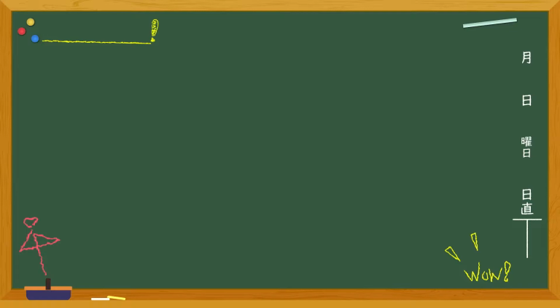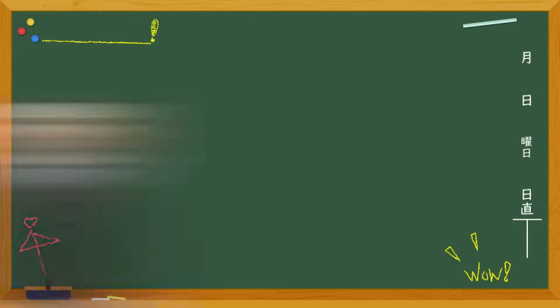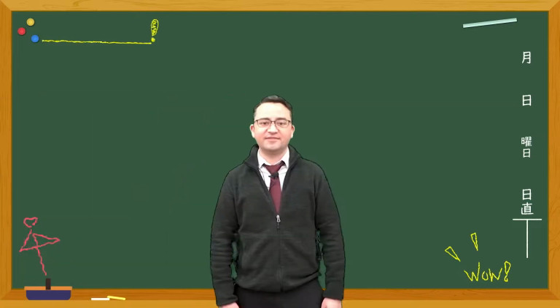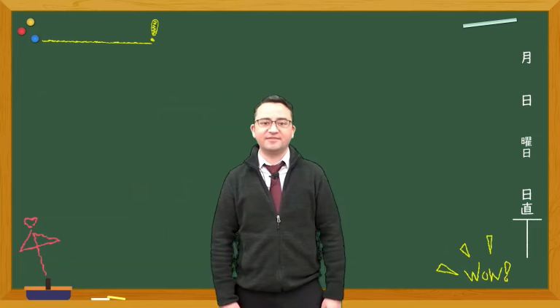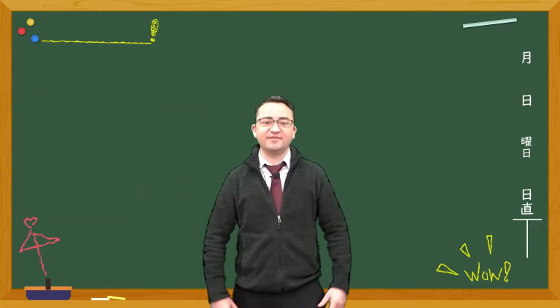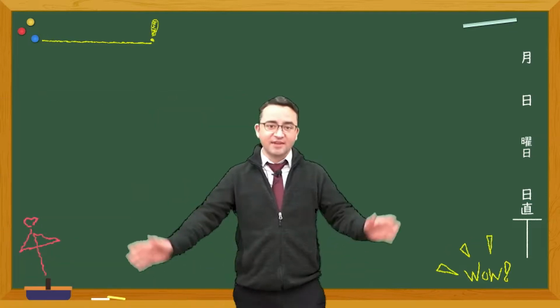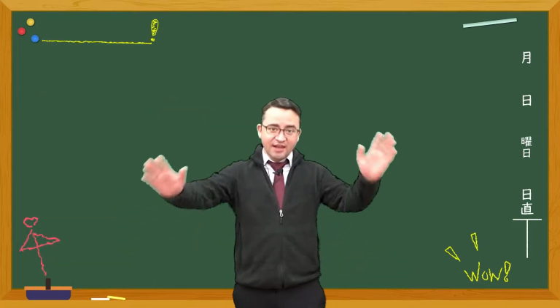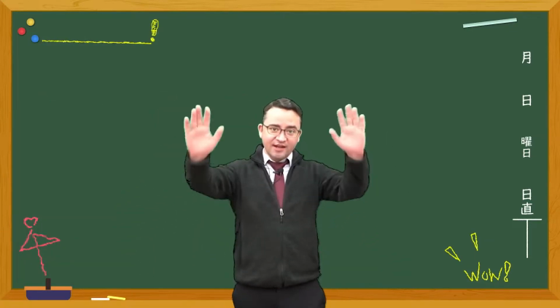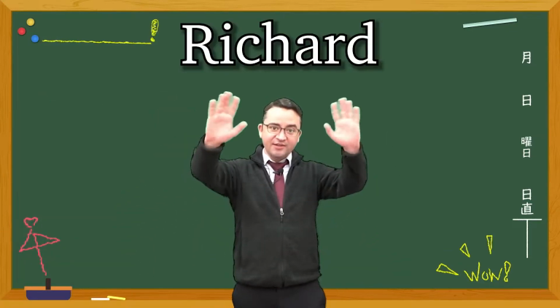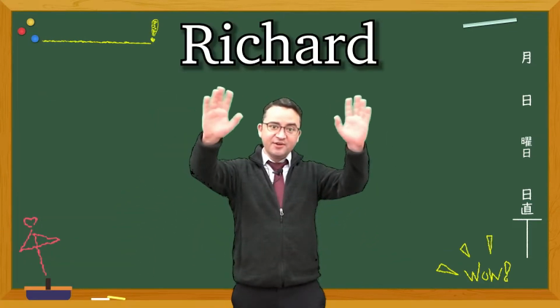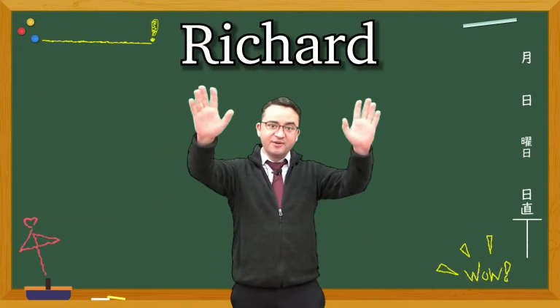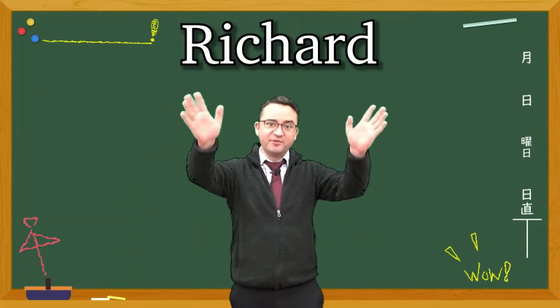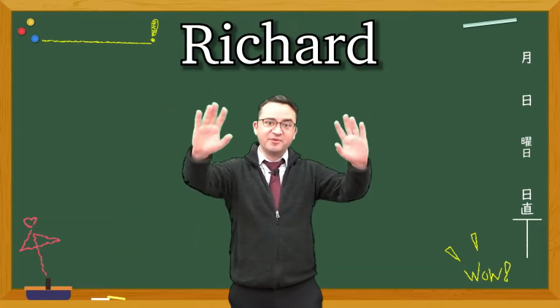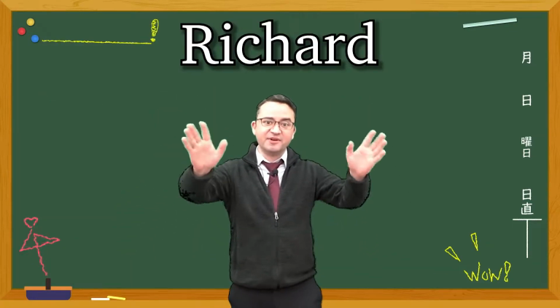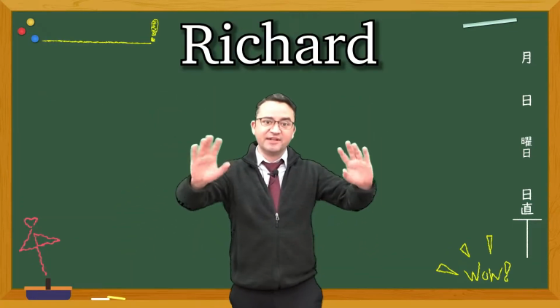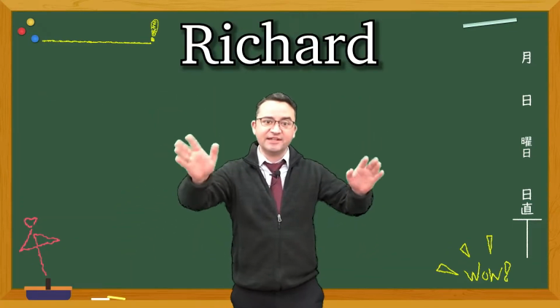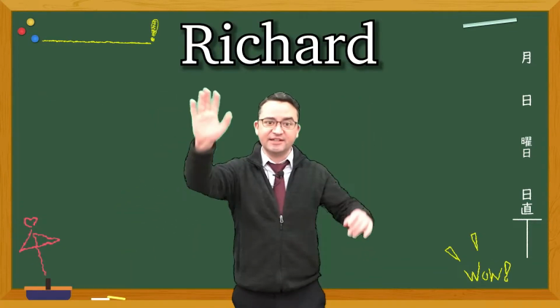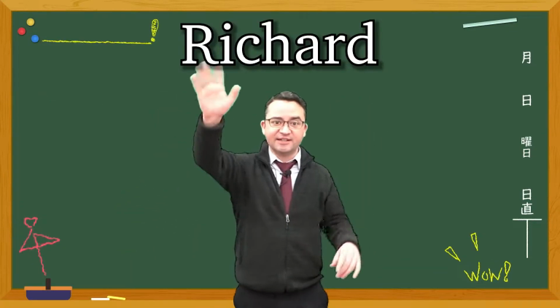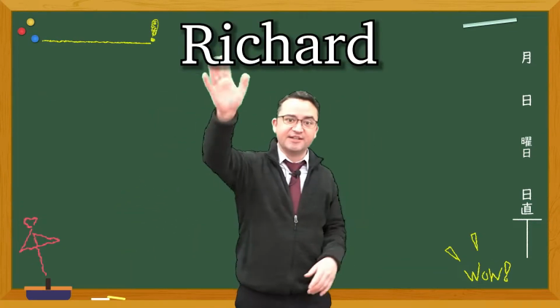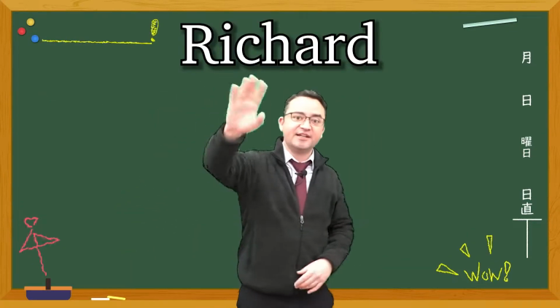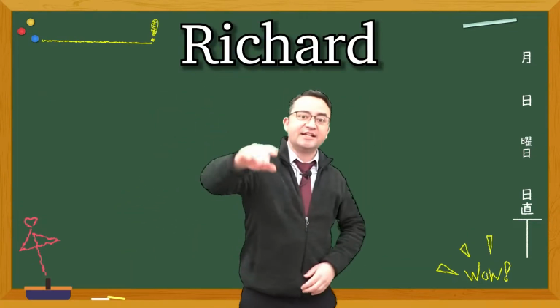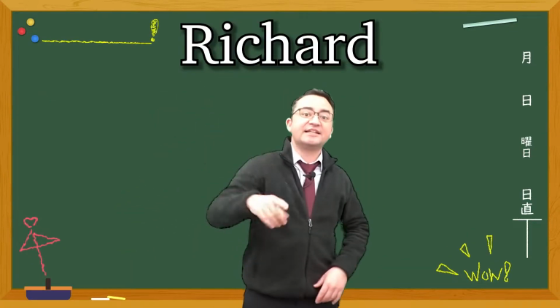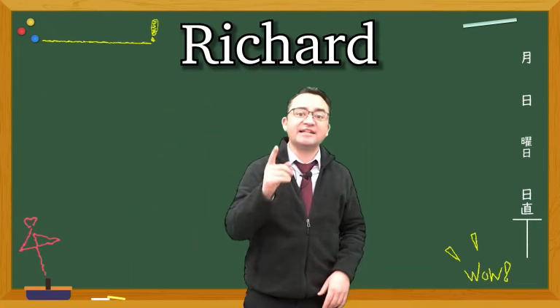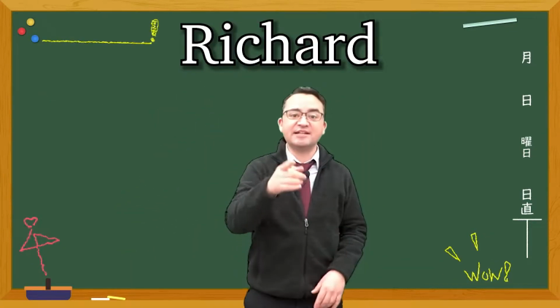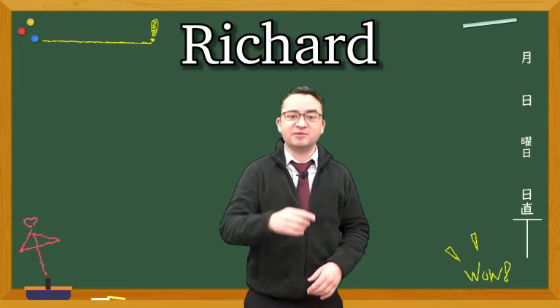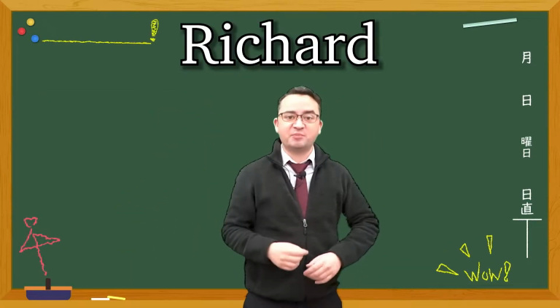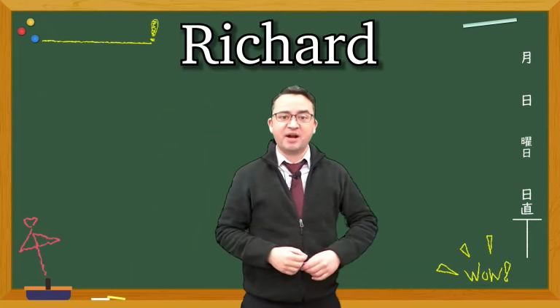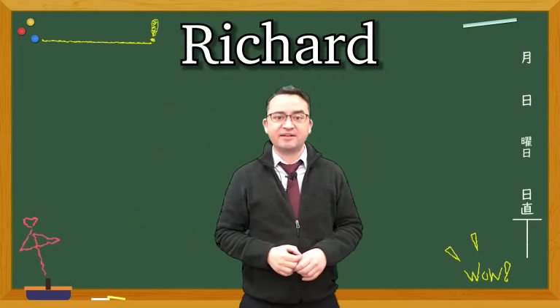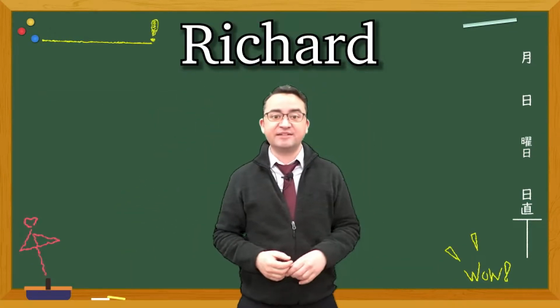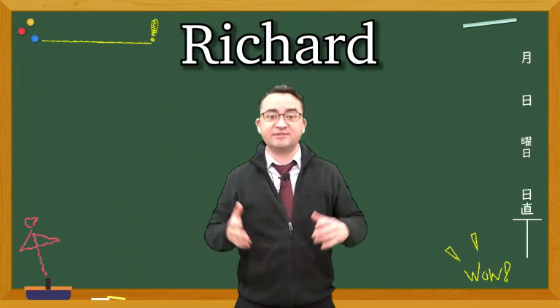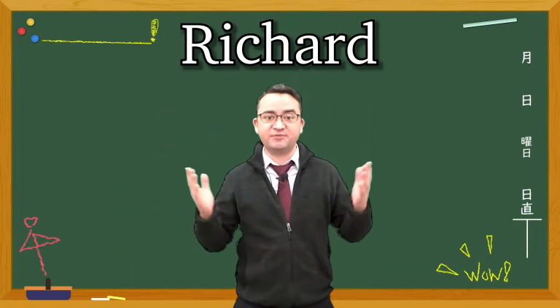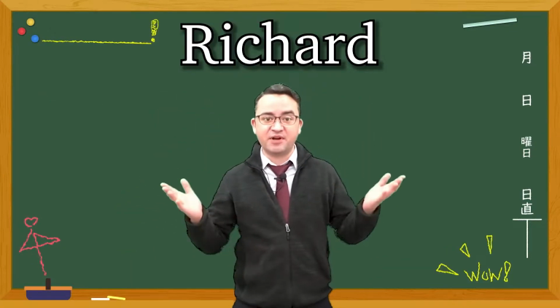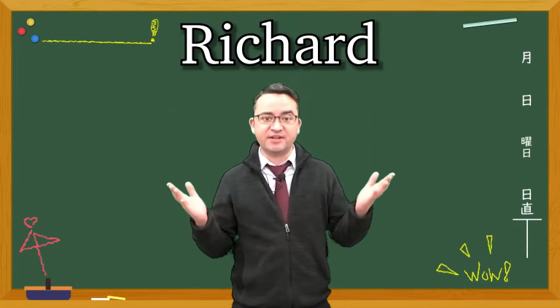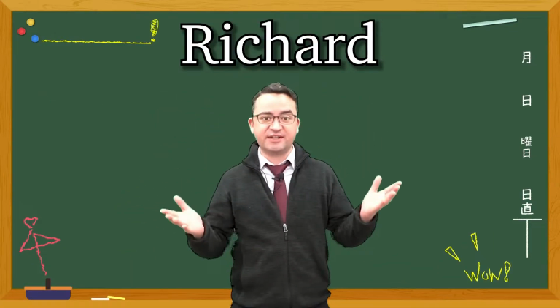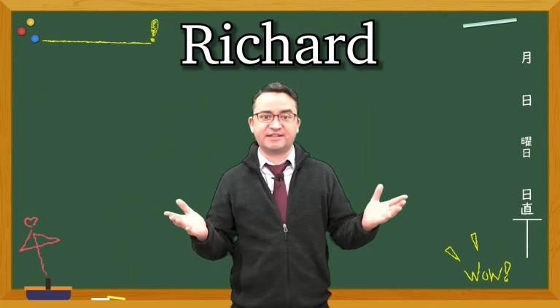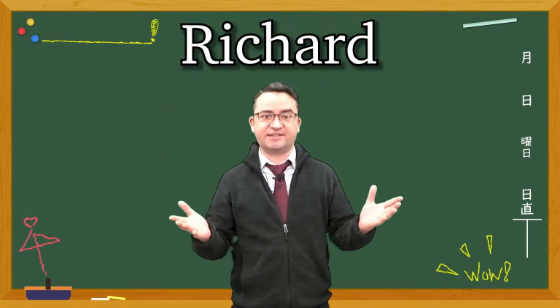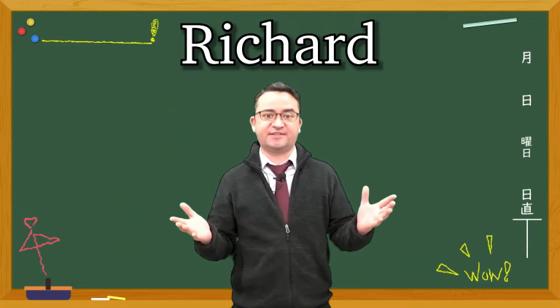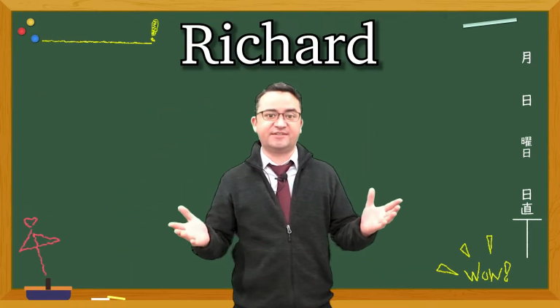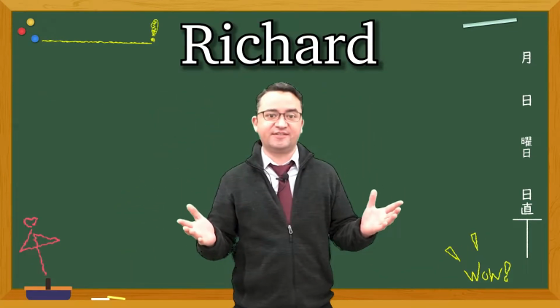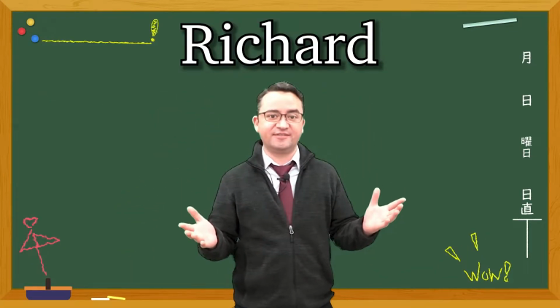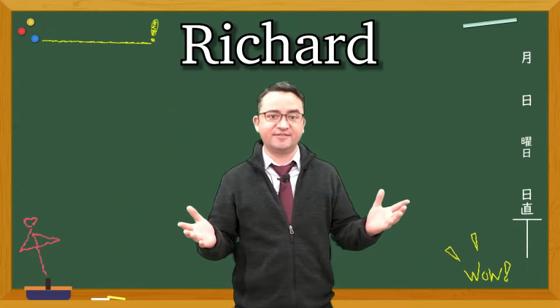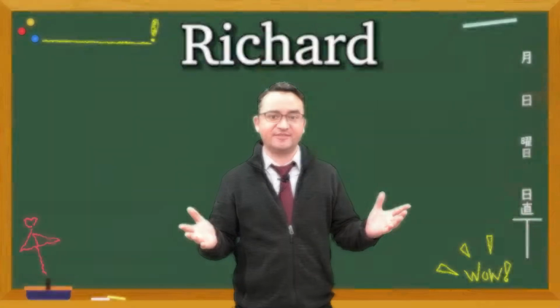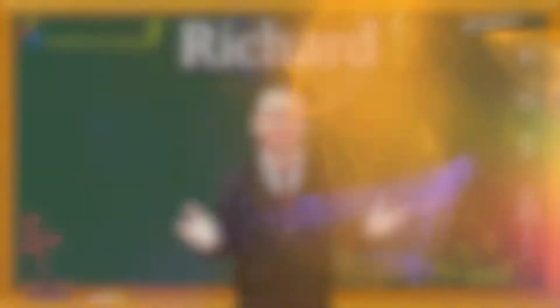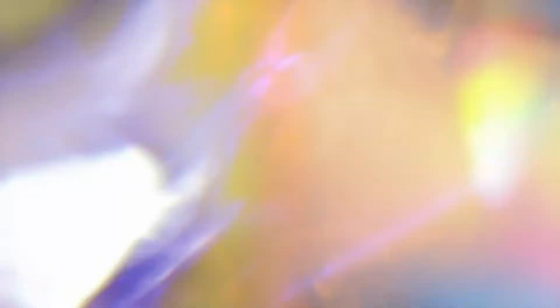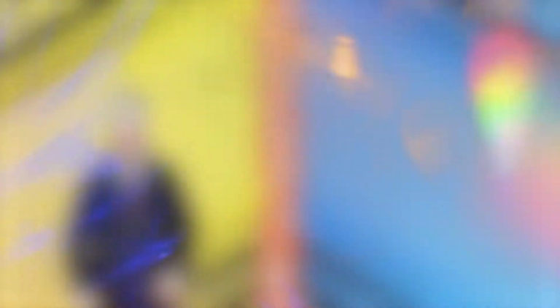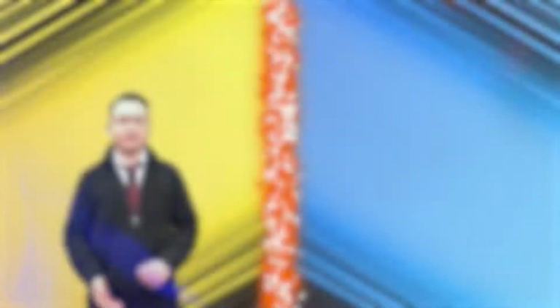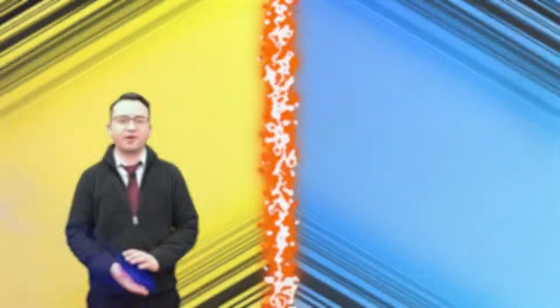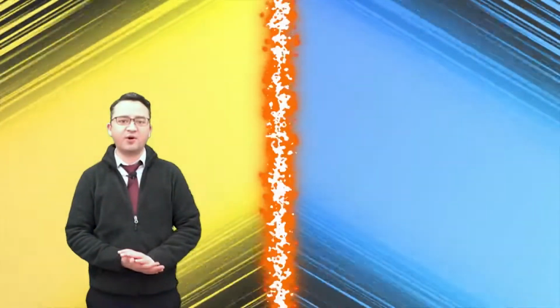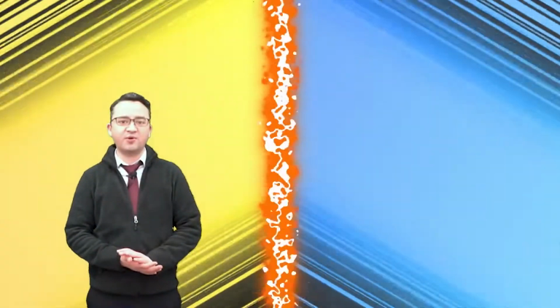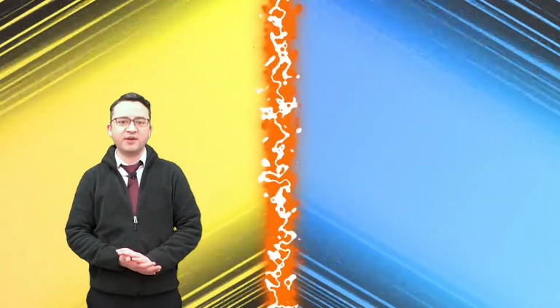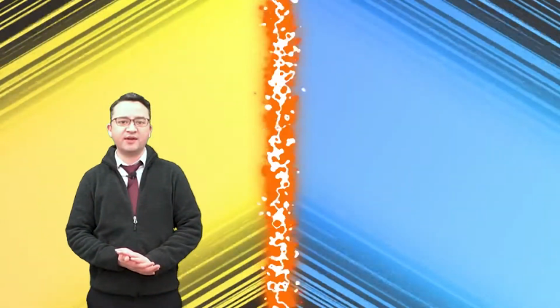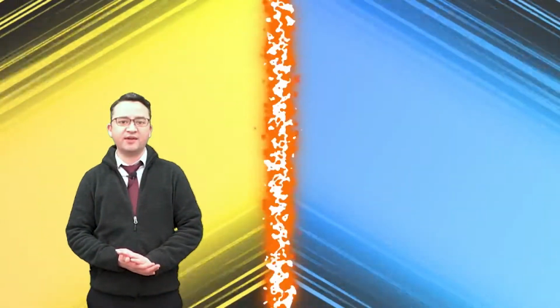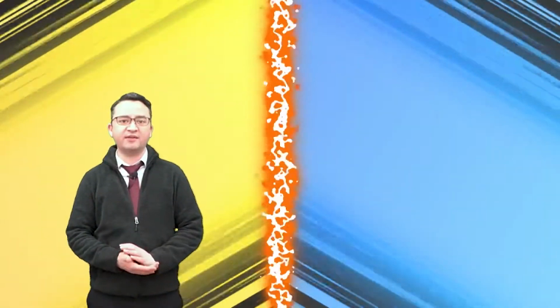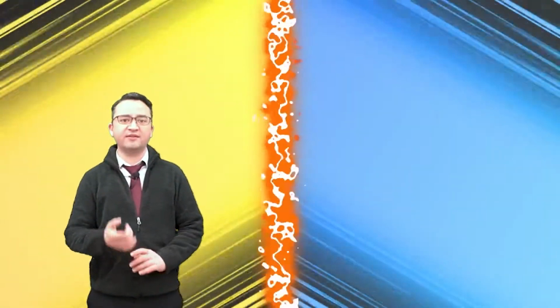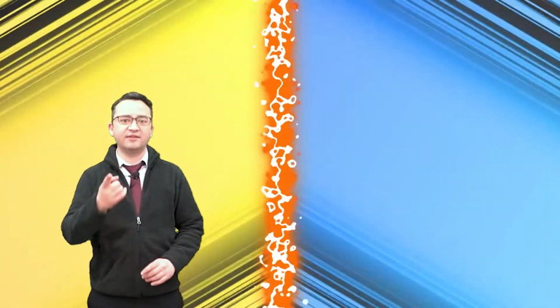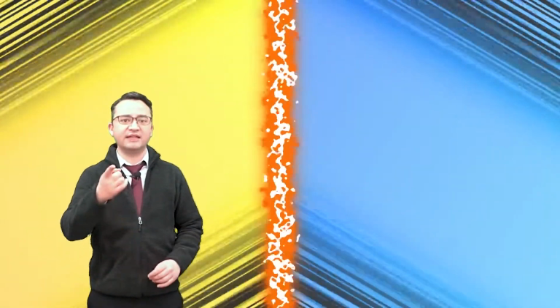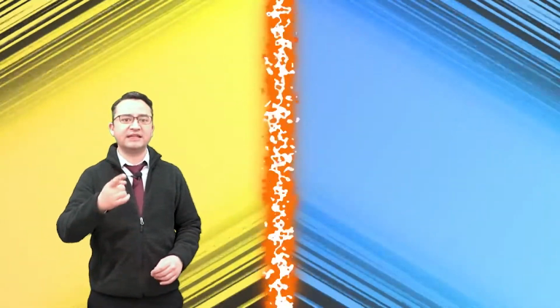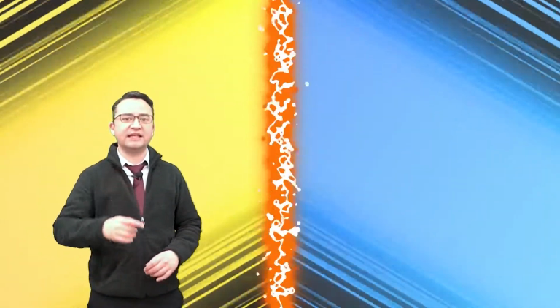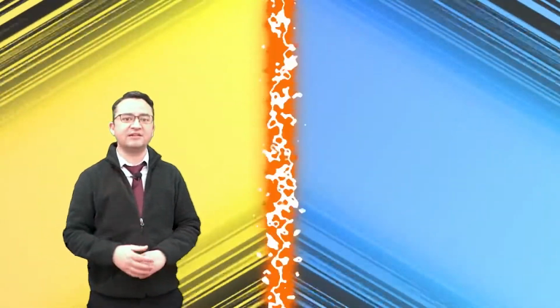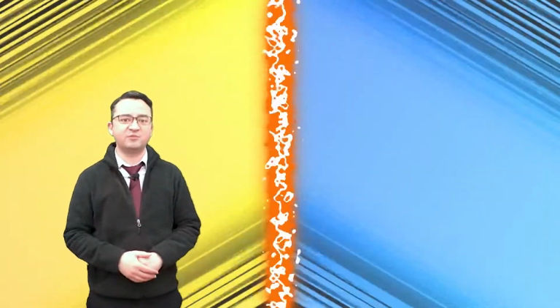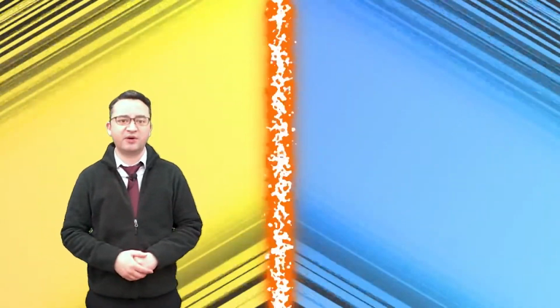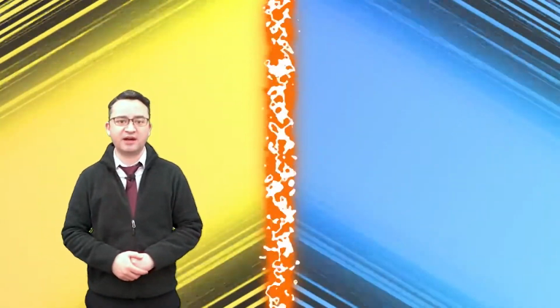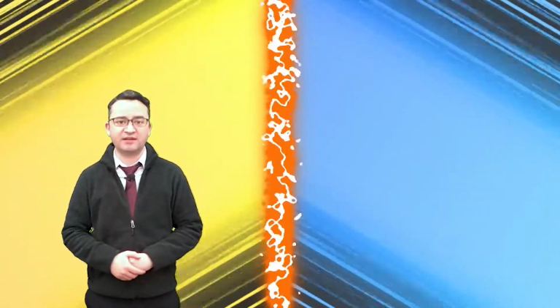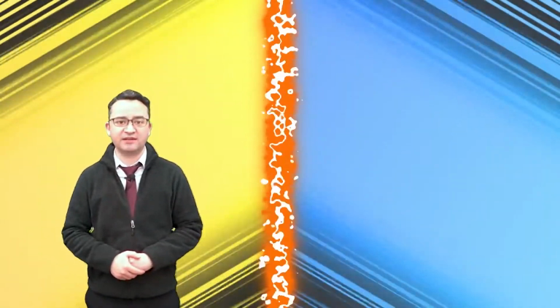Hello everyone! Let's practice phonics. Okay, let's practice.